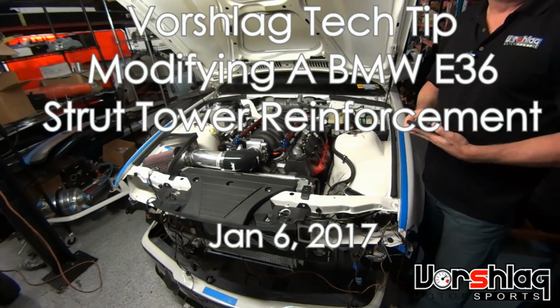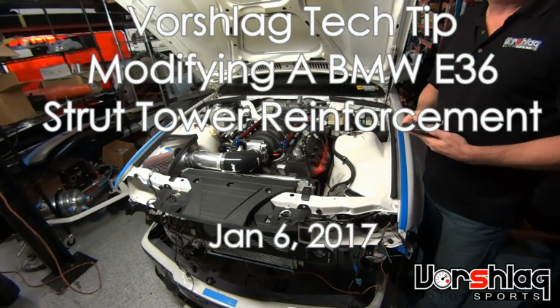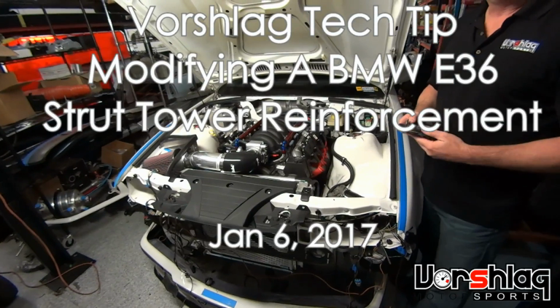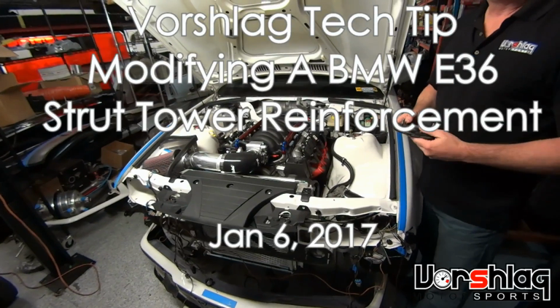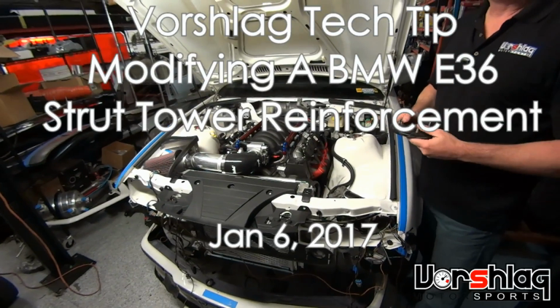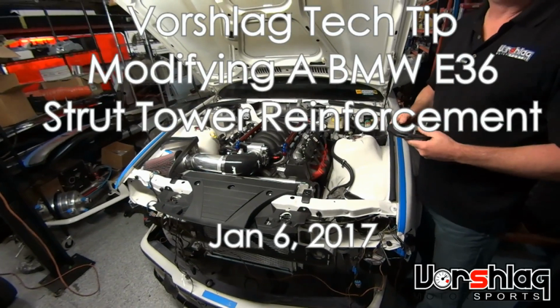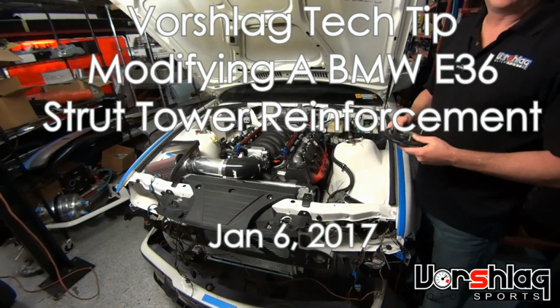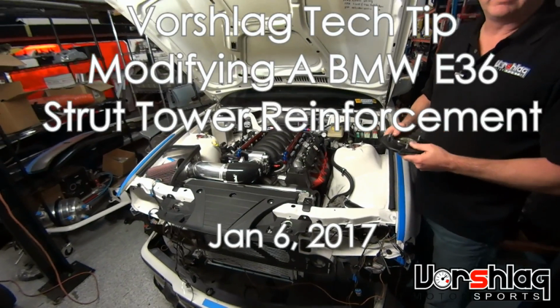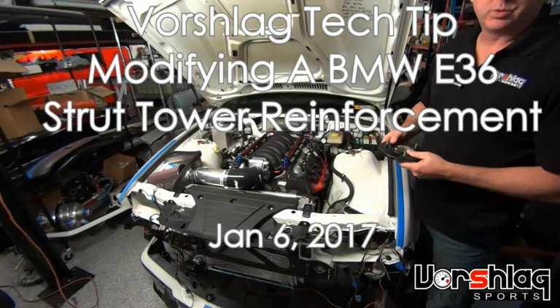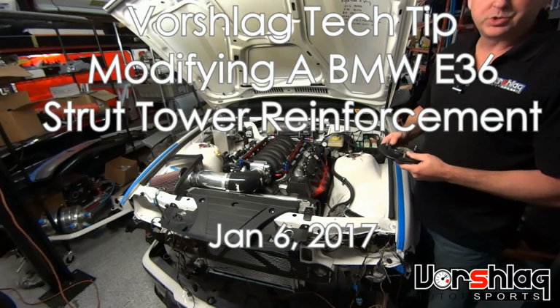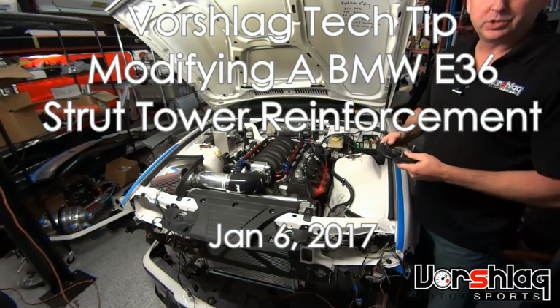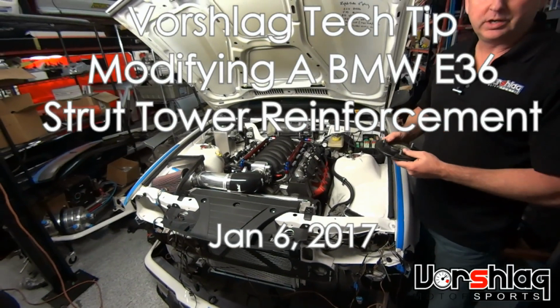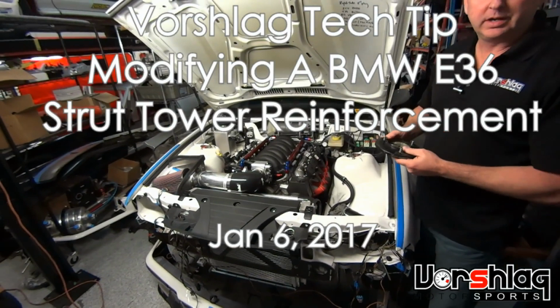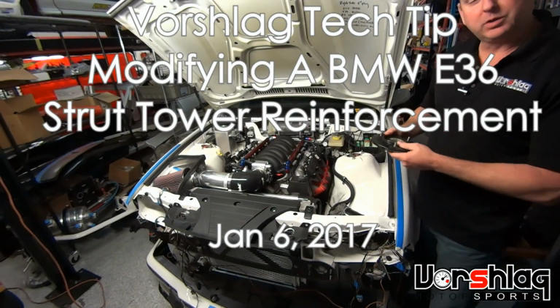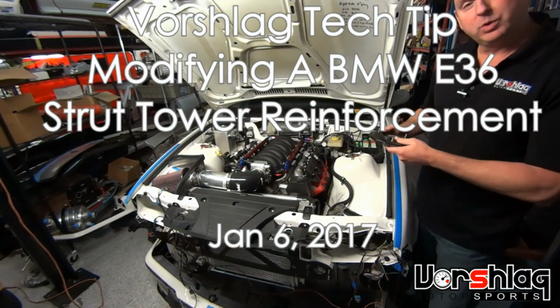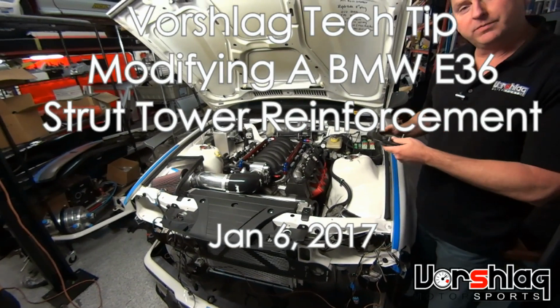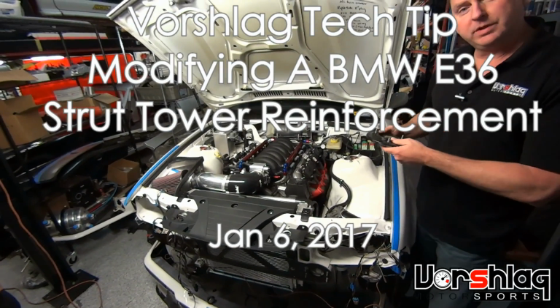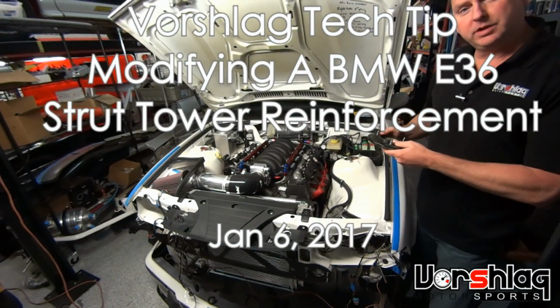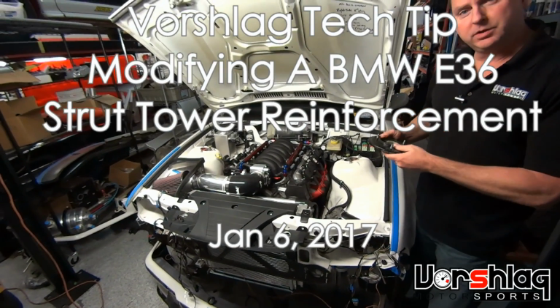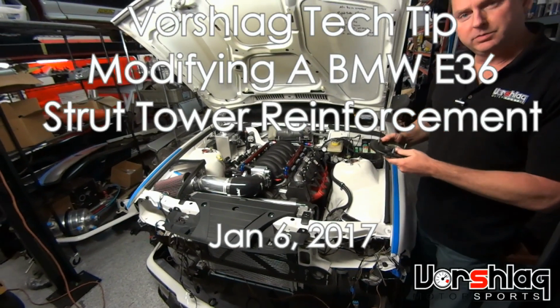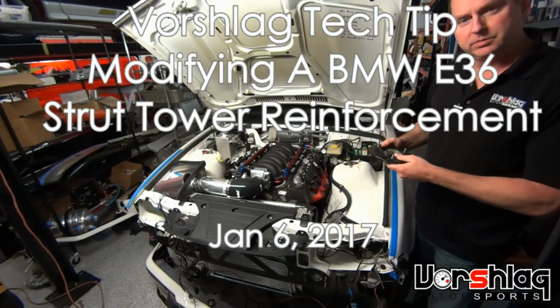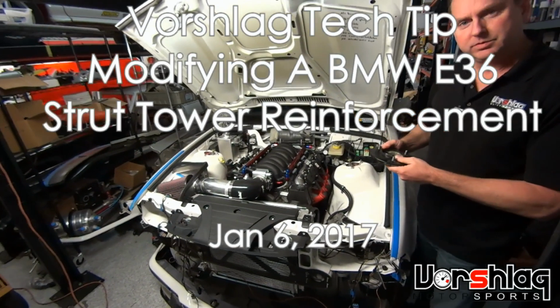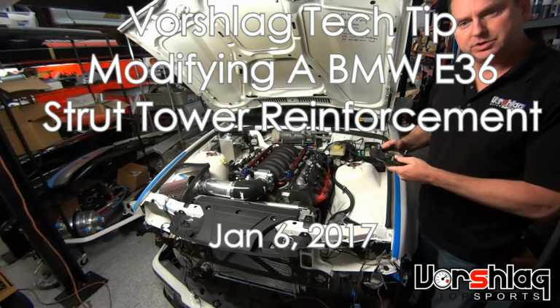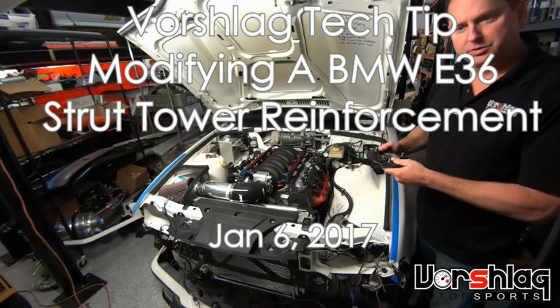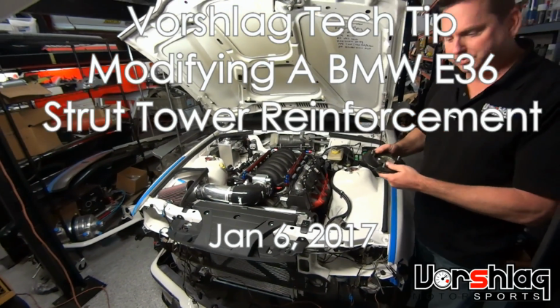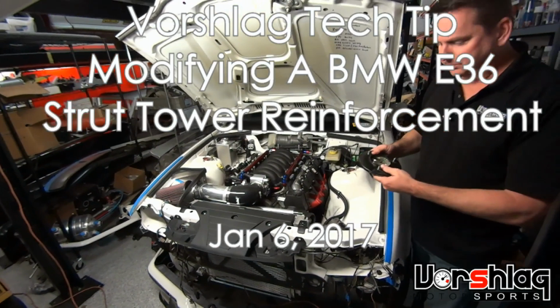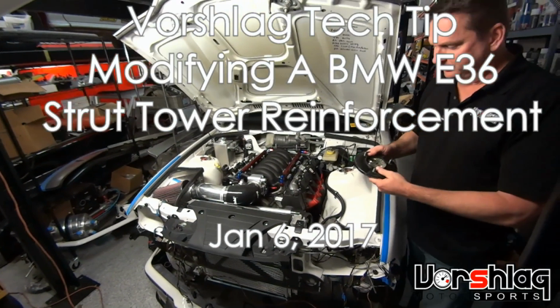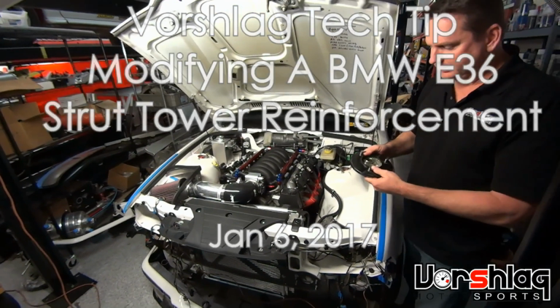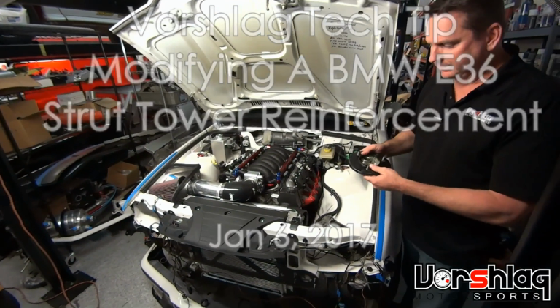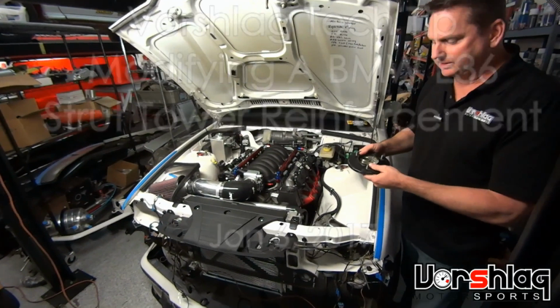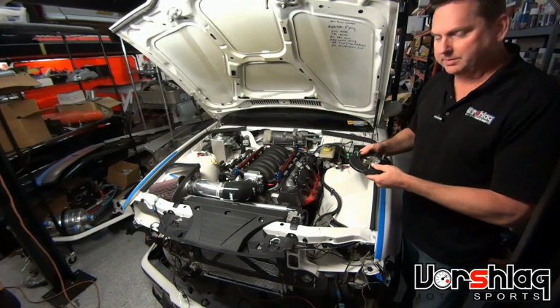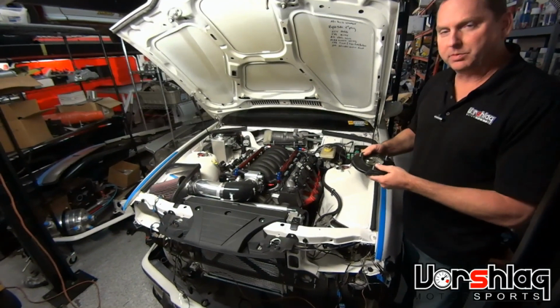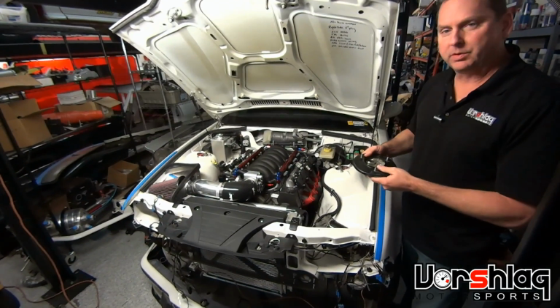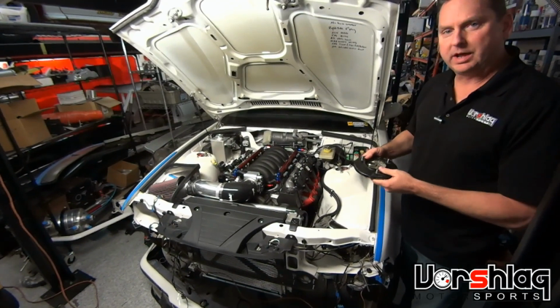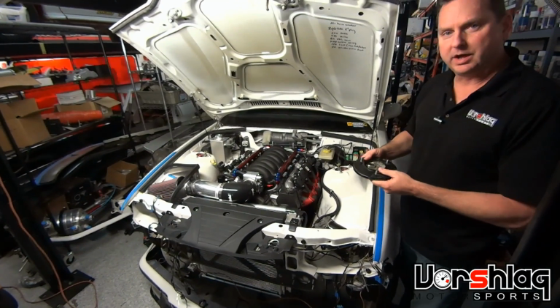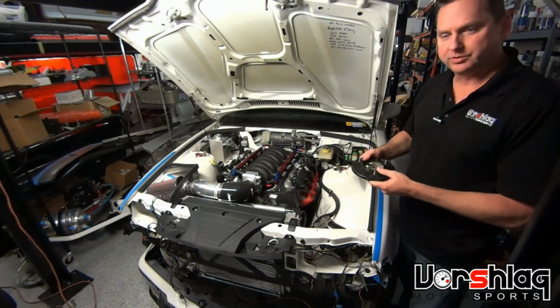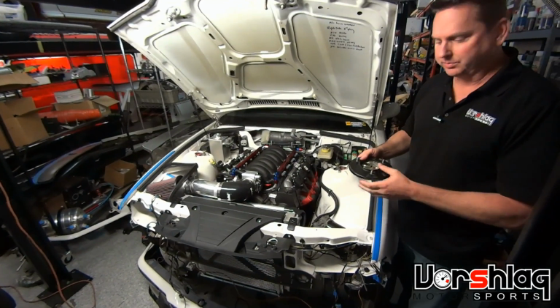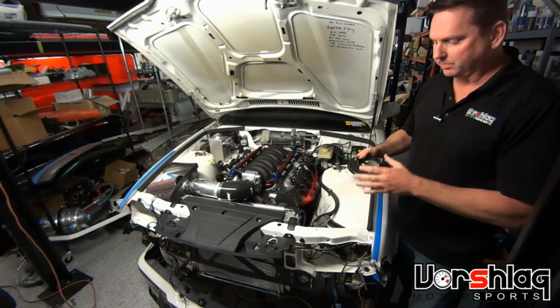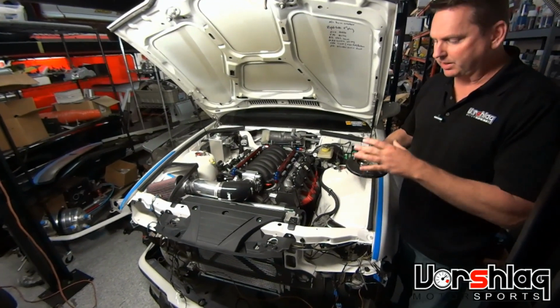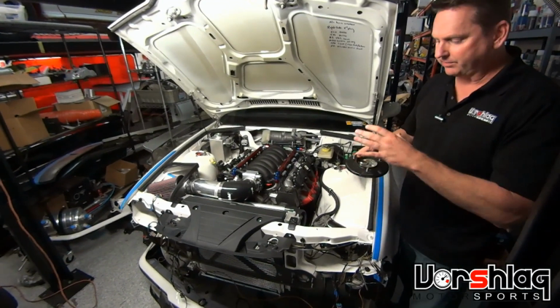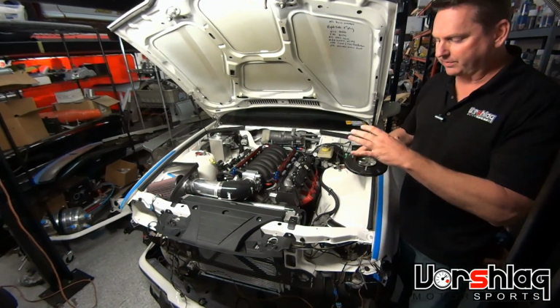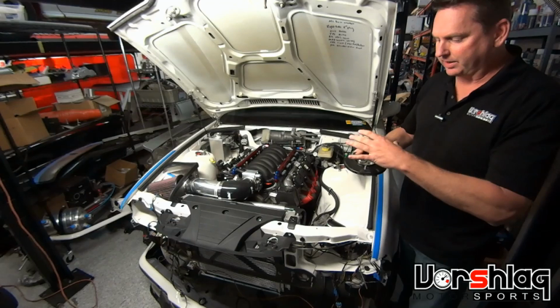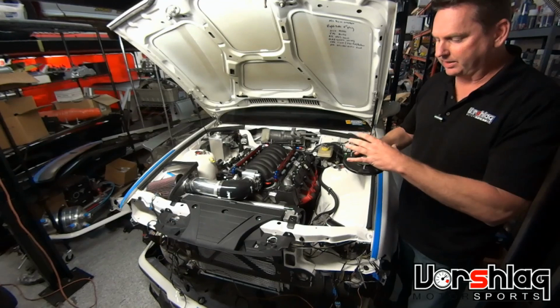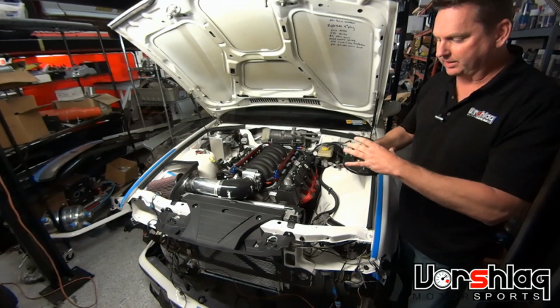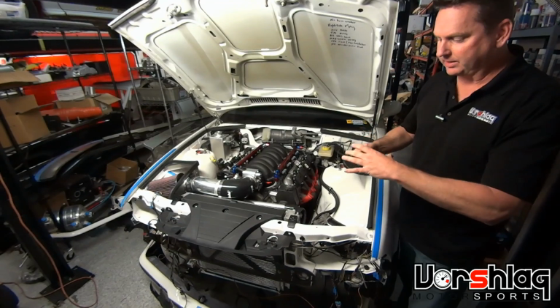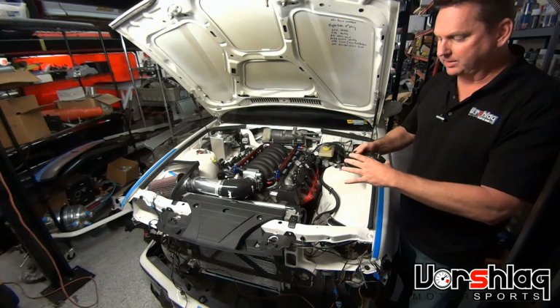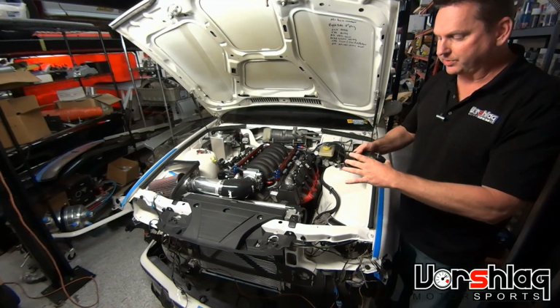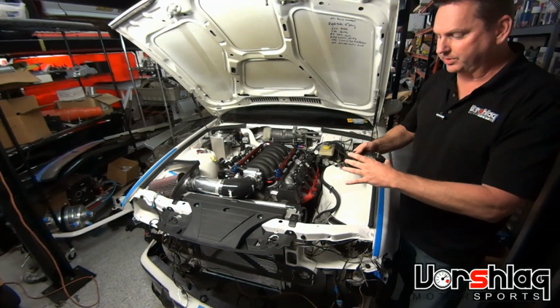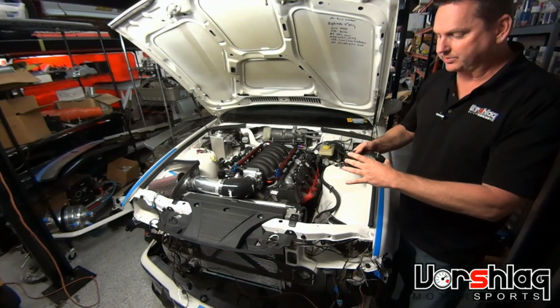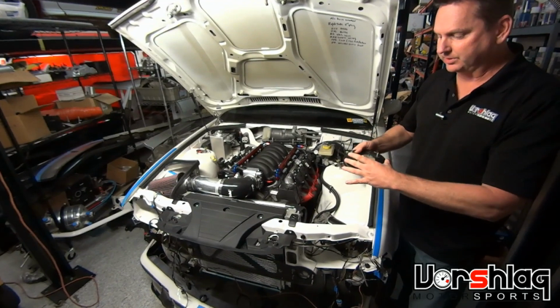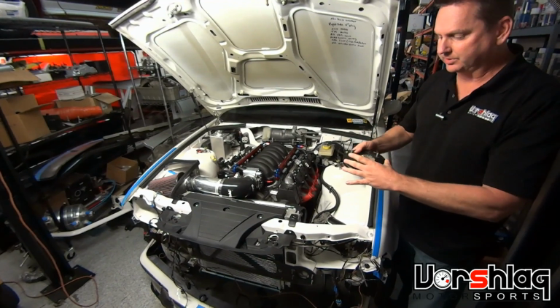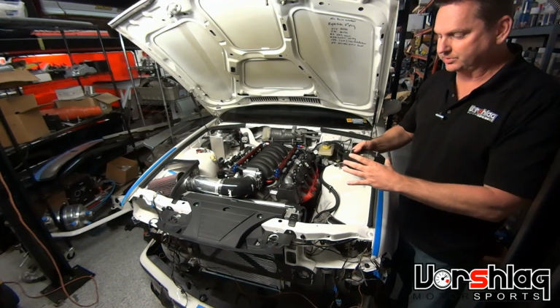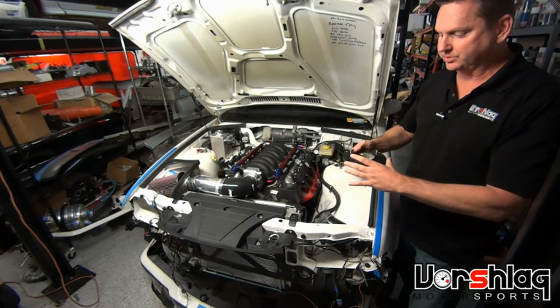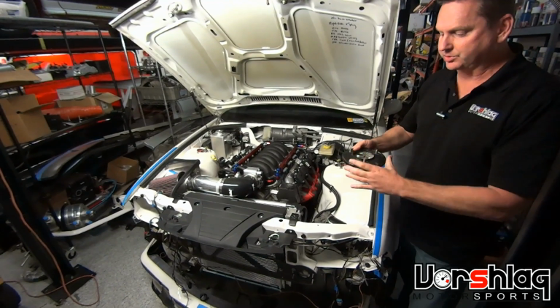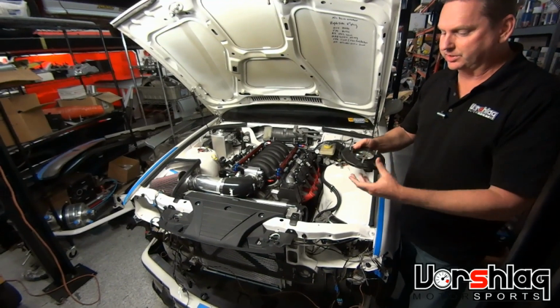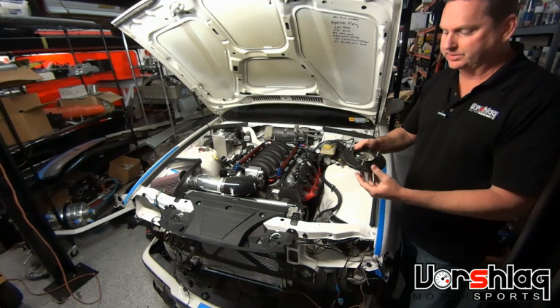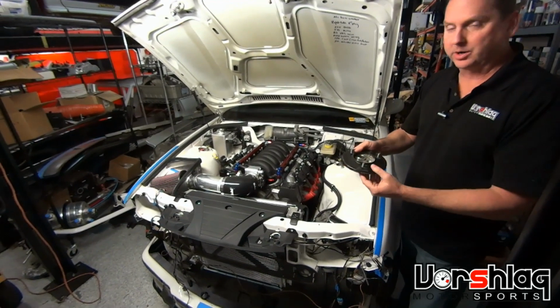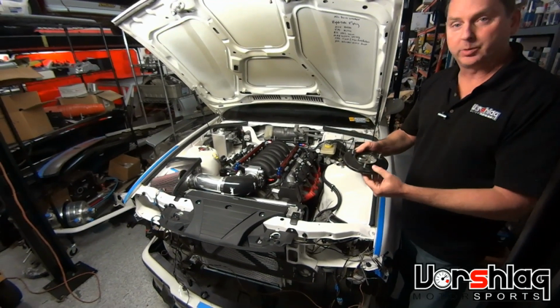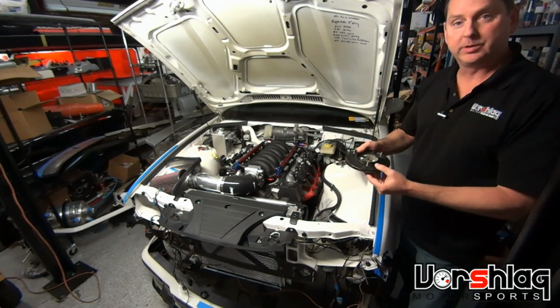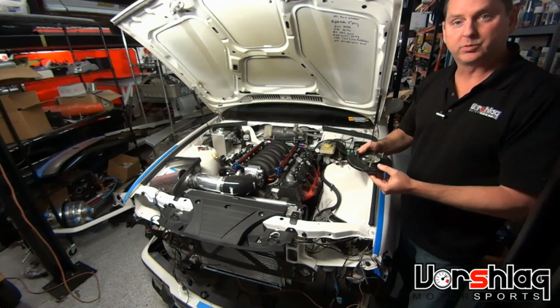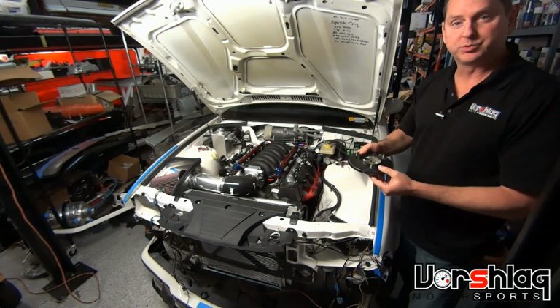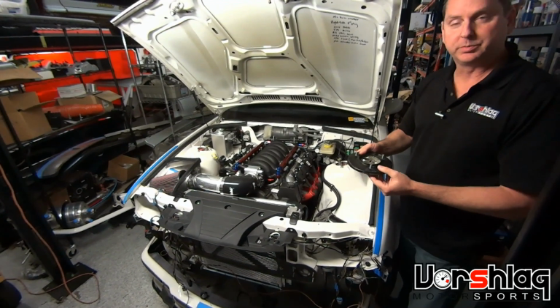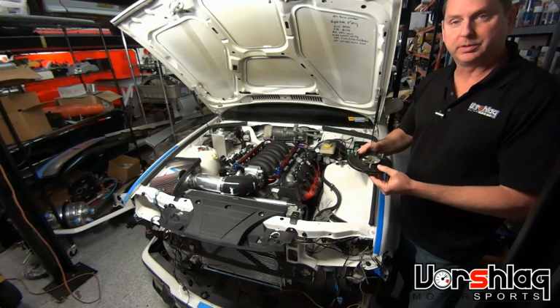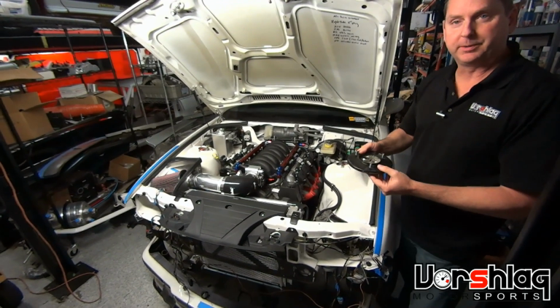Hey guys, this is Terry at Vorschlag and I have a quick video to show a tech tip on how to modify an E36 strut tower reinforcement plate.